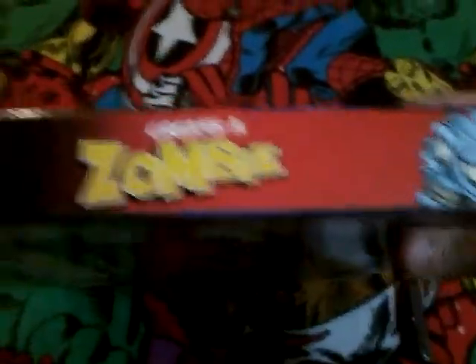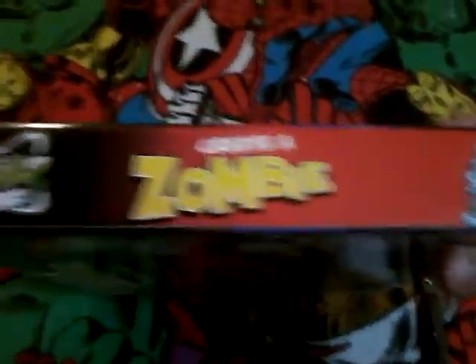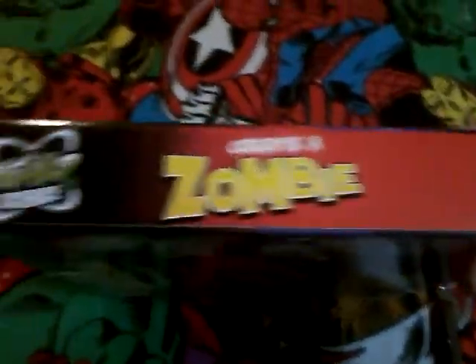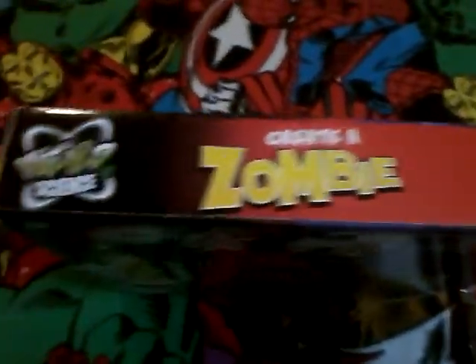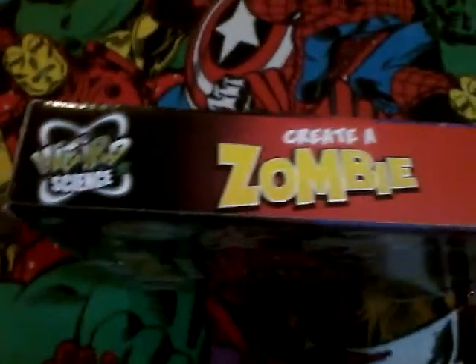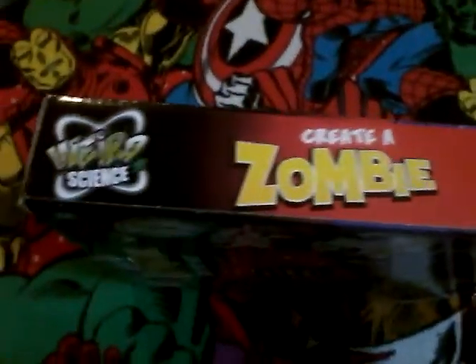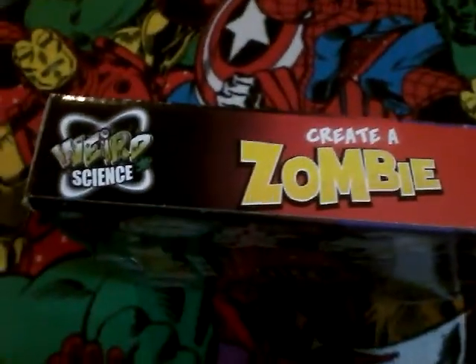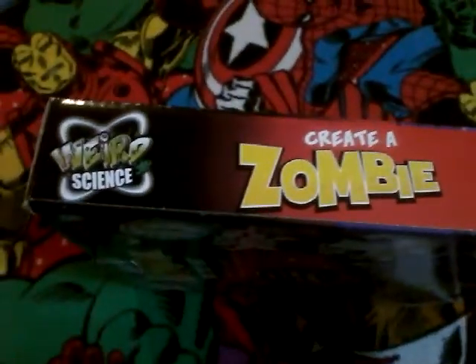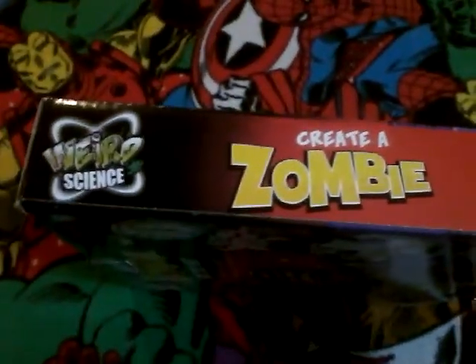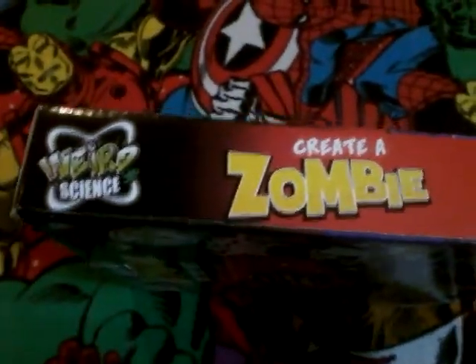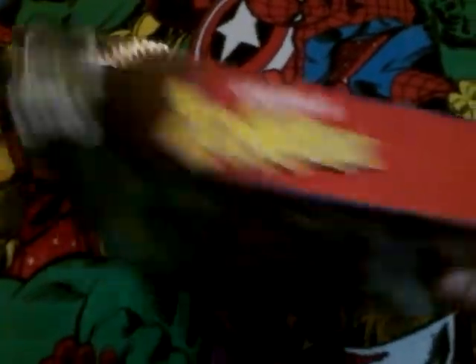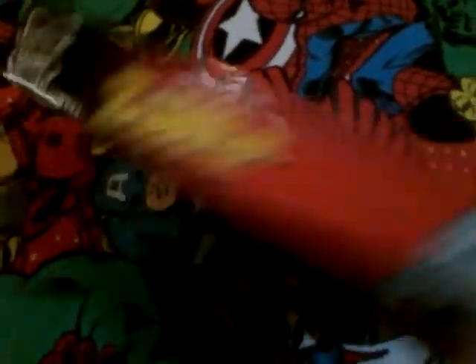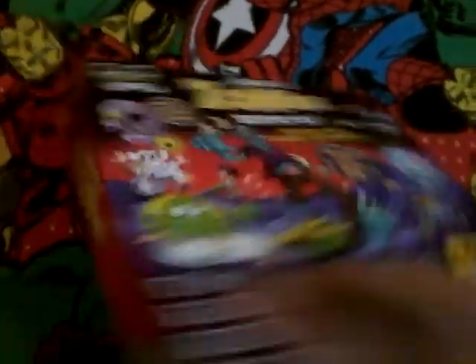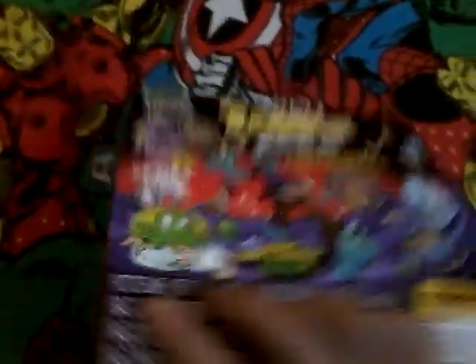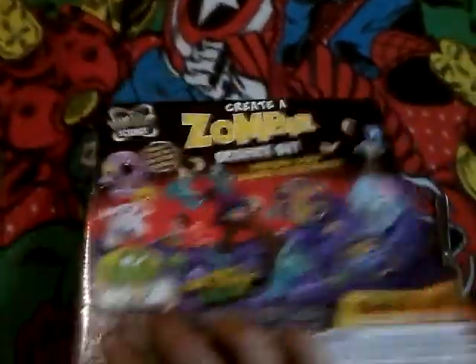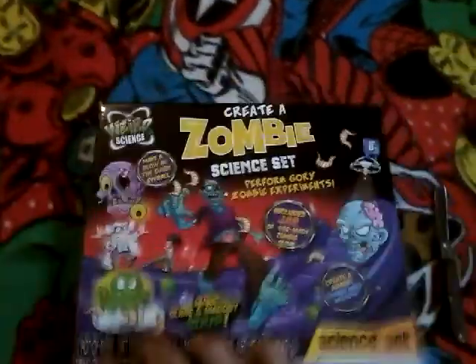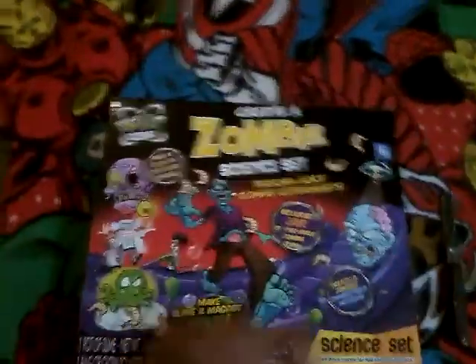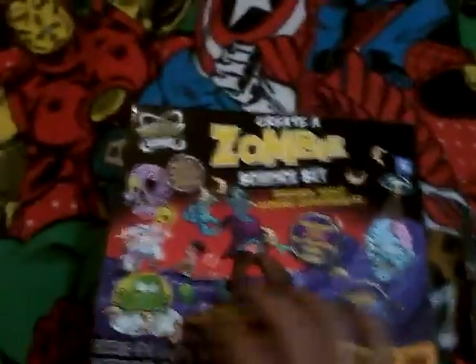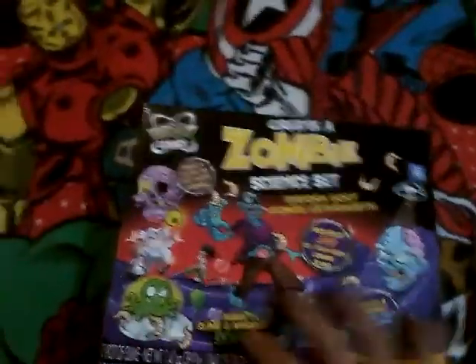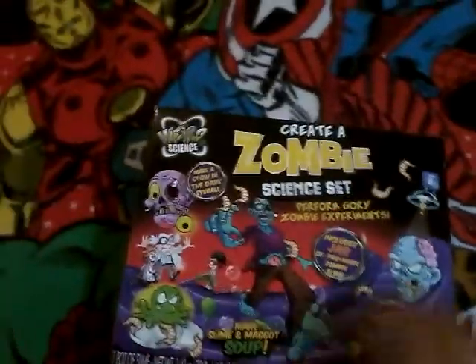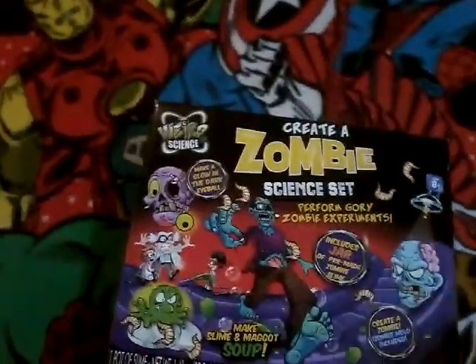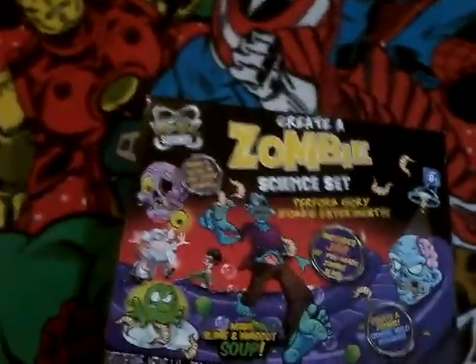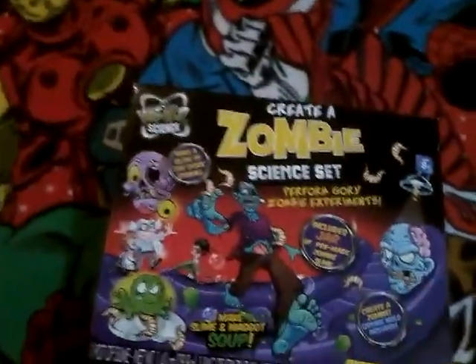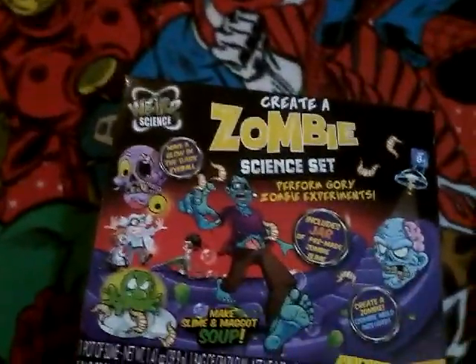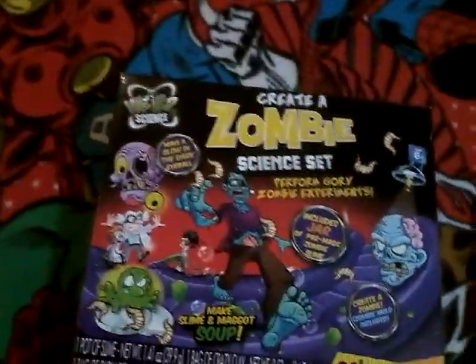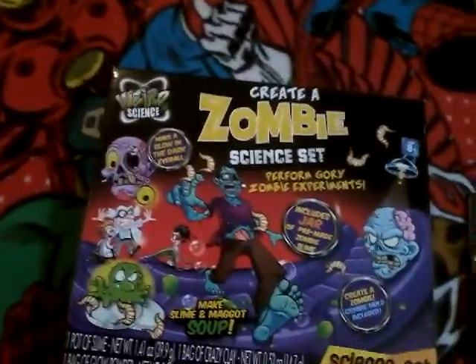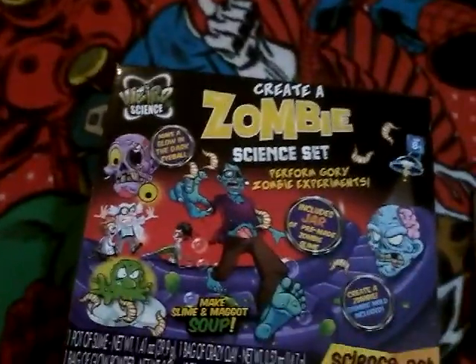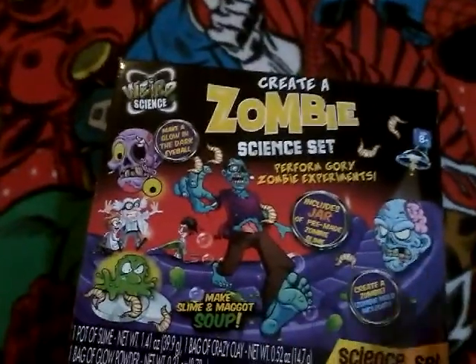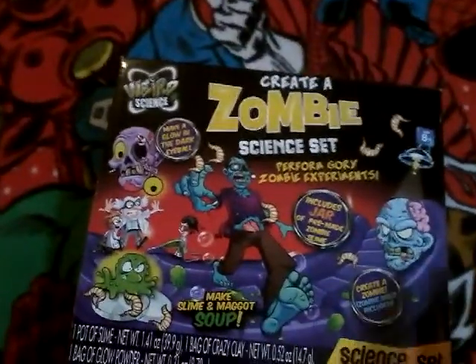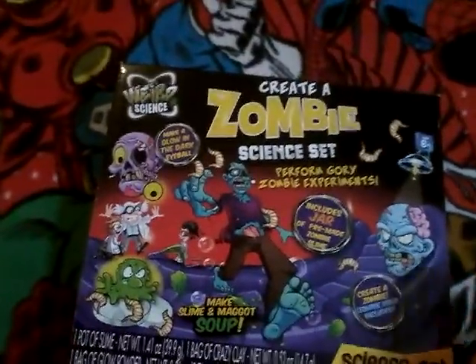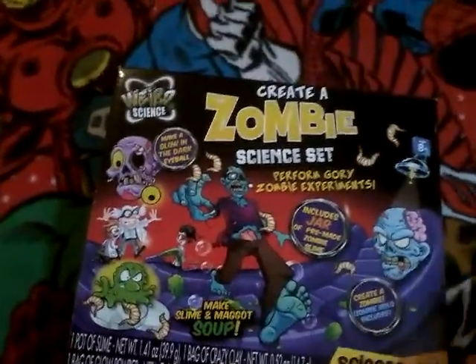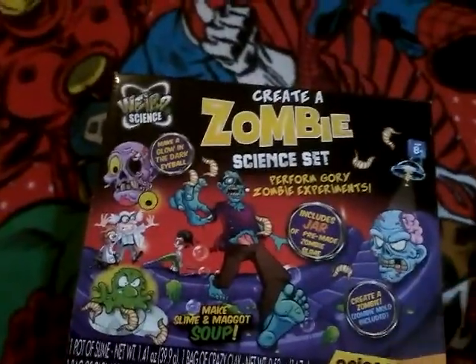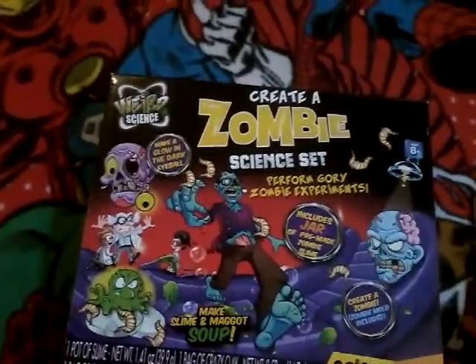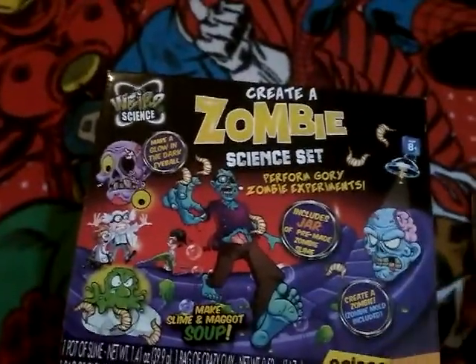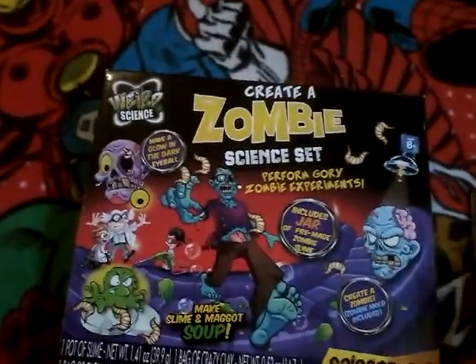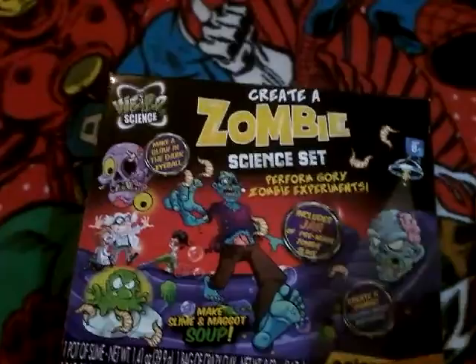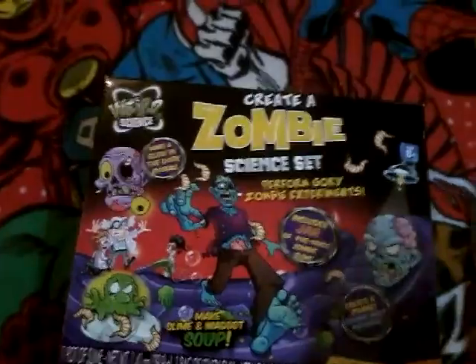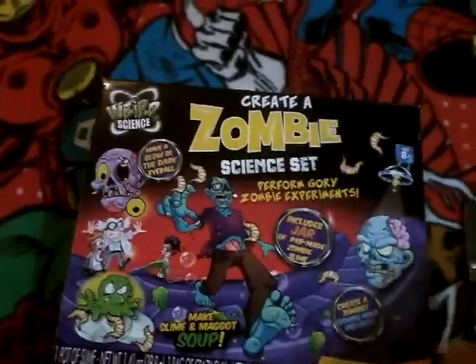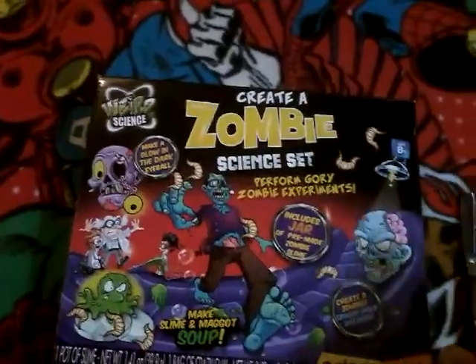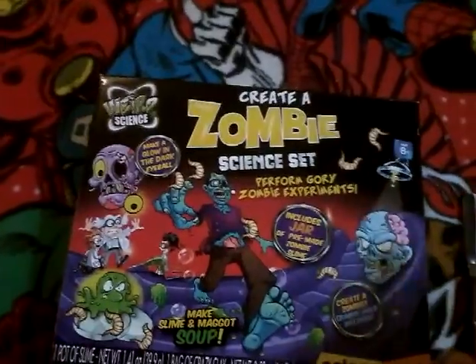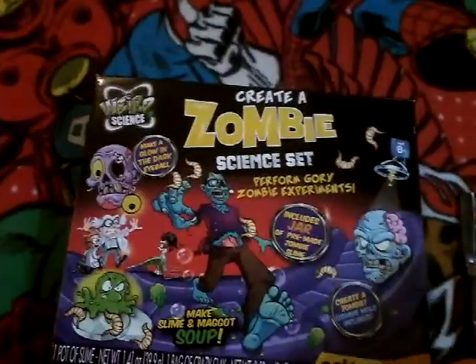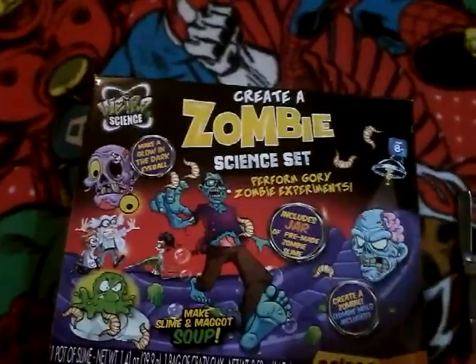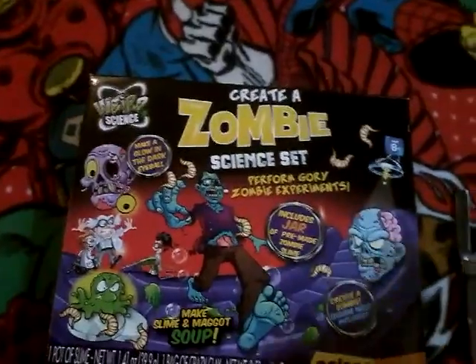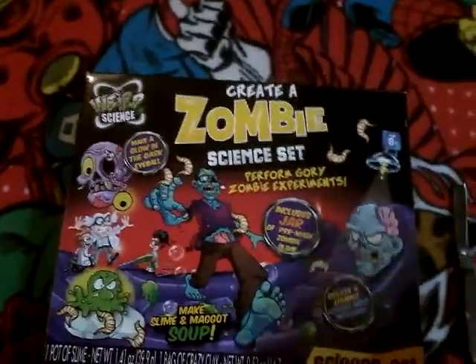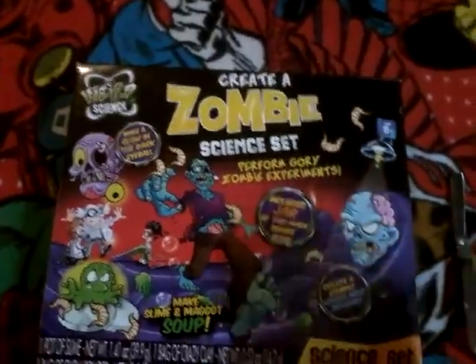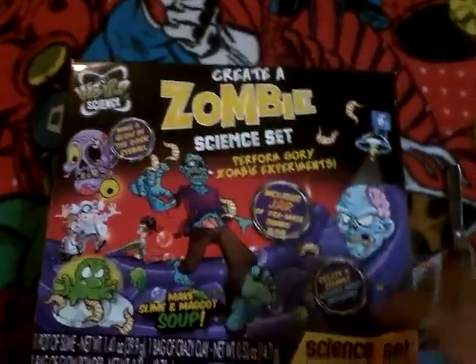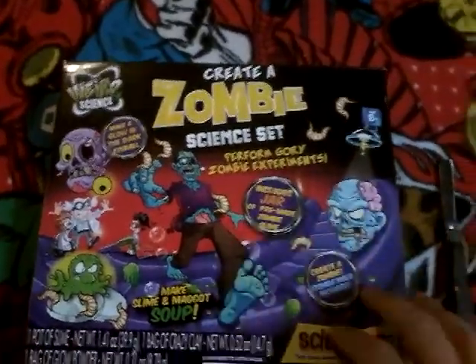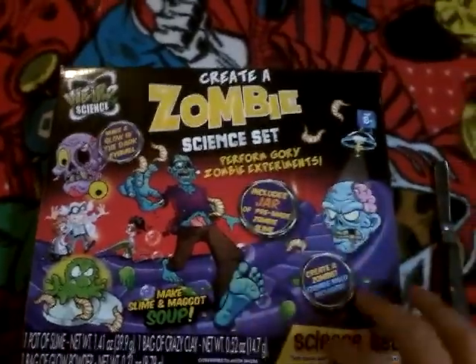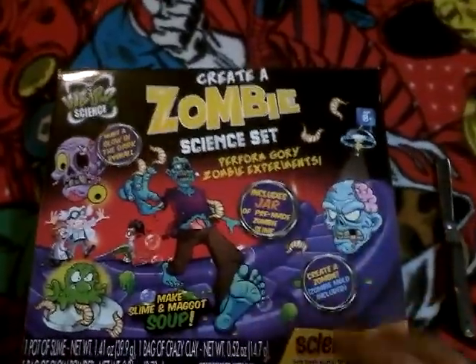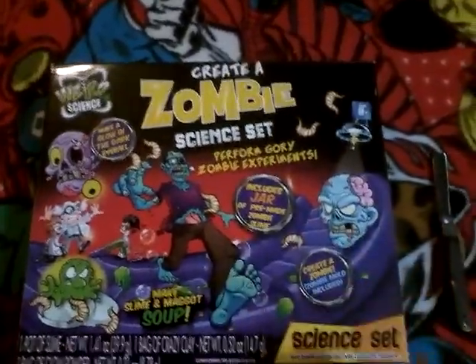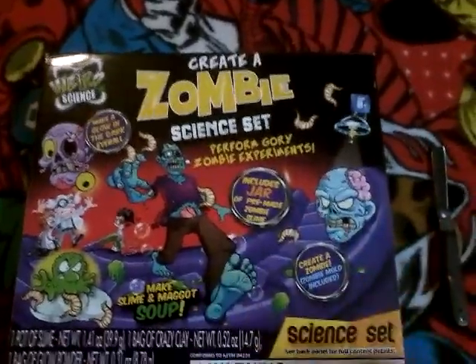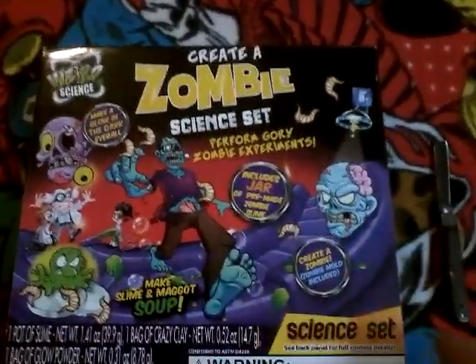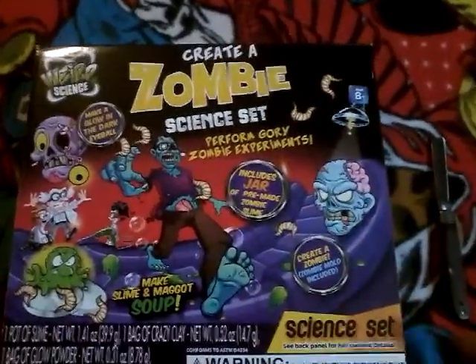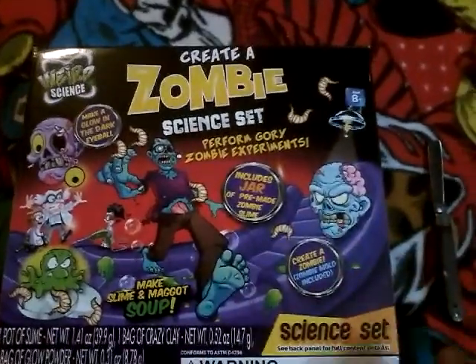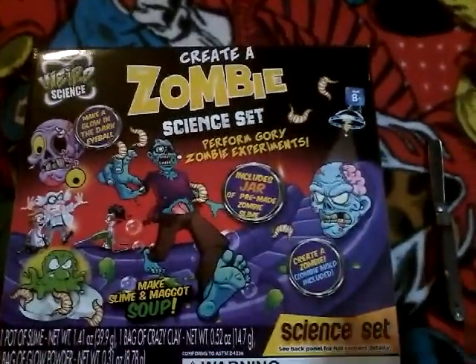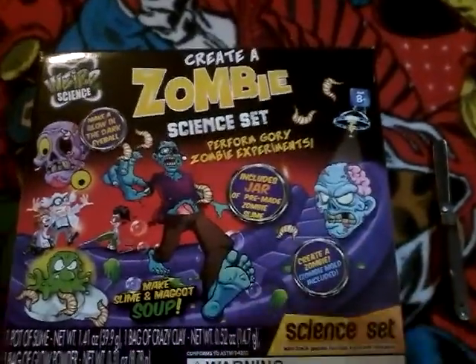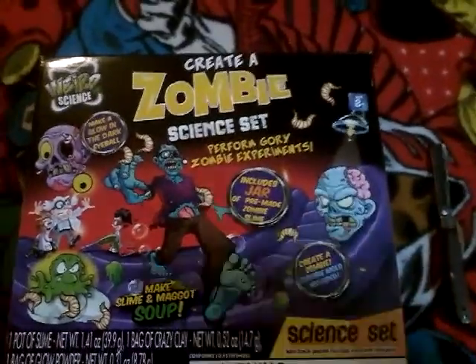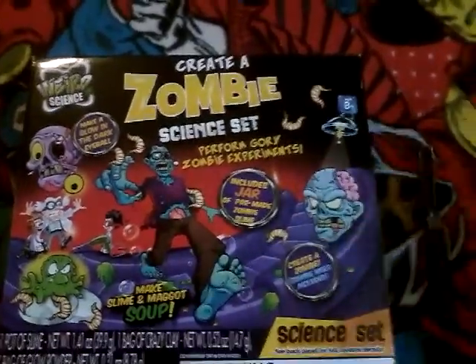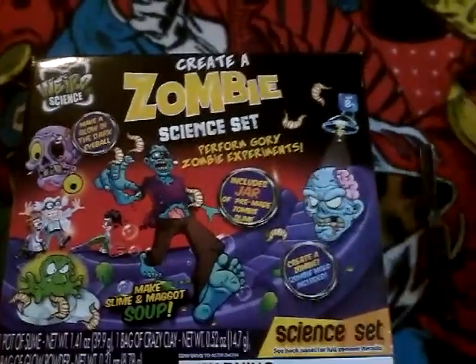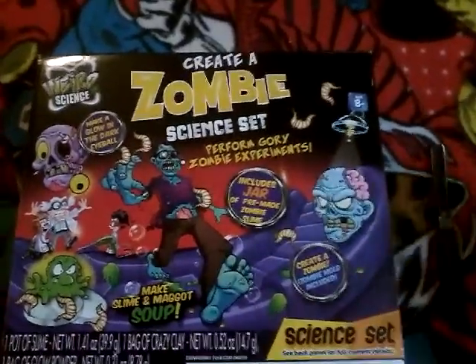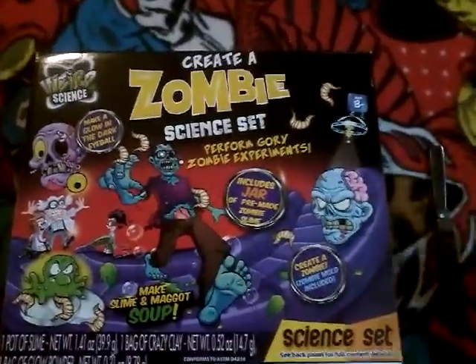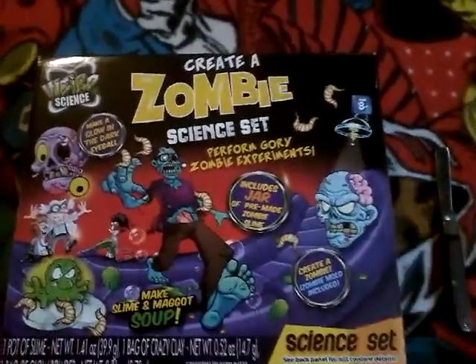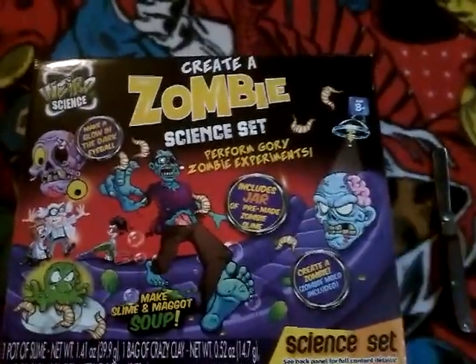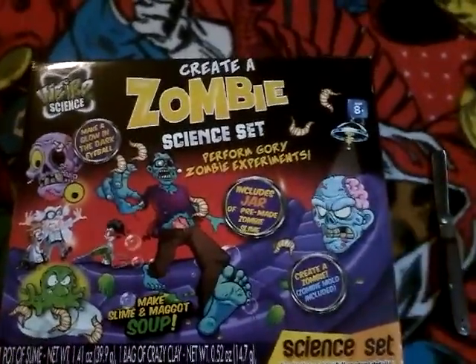I found this at Dollar General or one of those. Extremely cheap — bought one for me and one for my cousin's youngest boy.